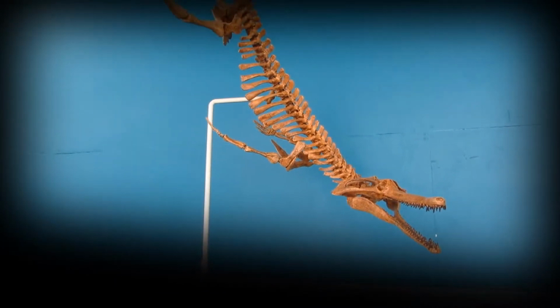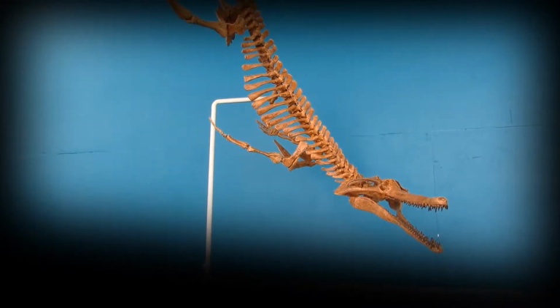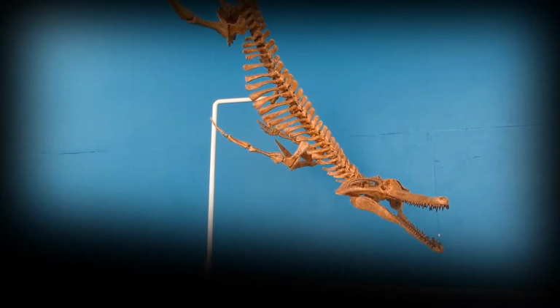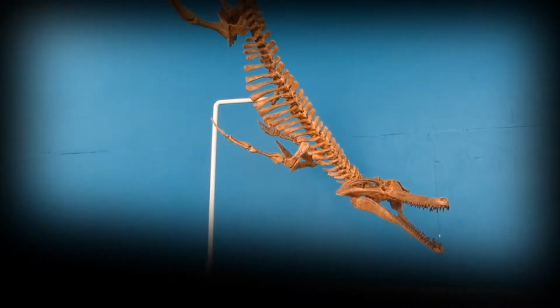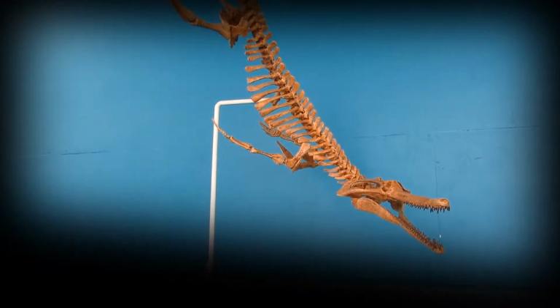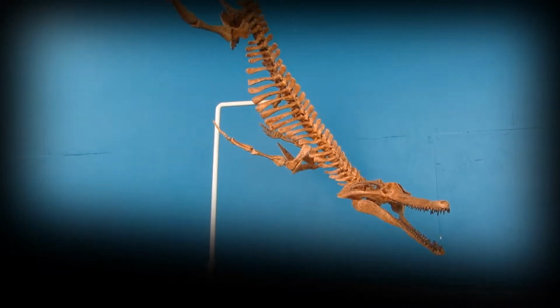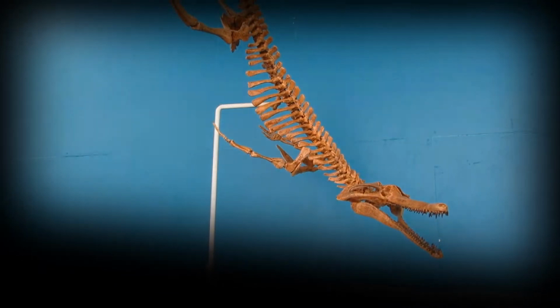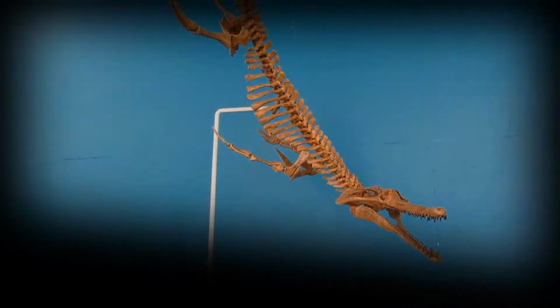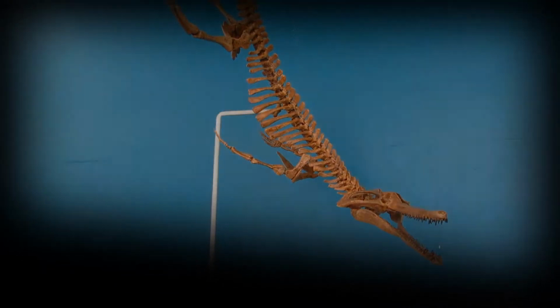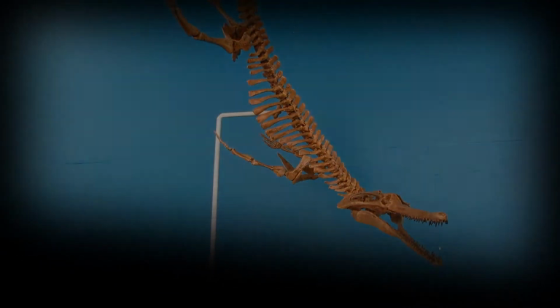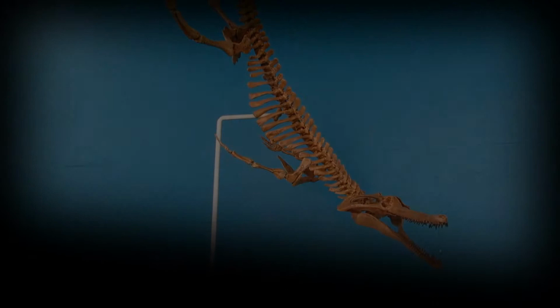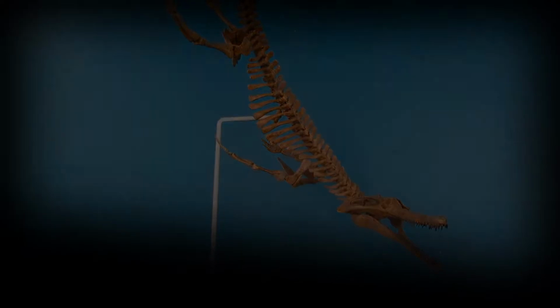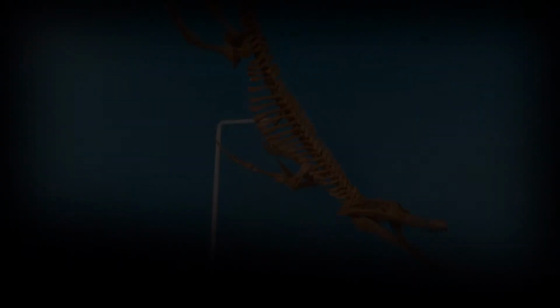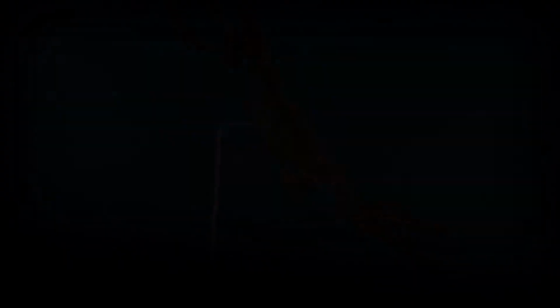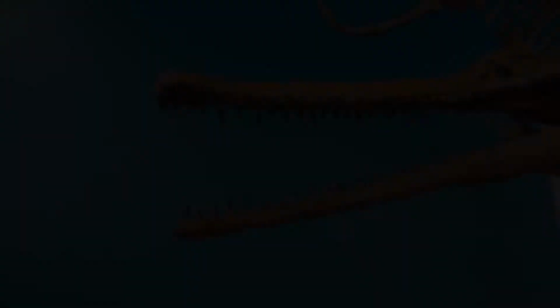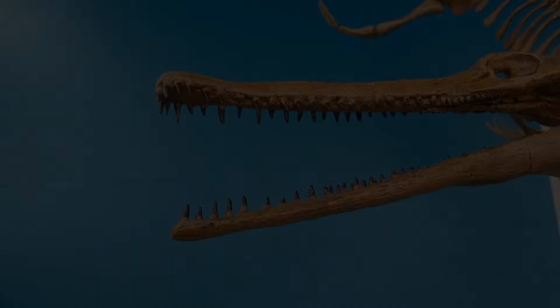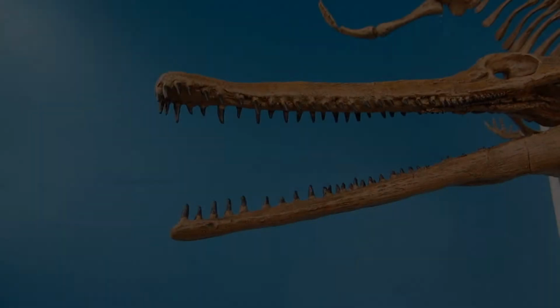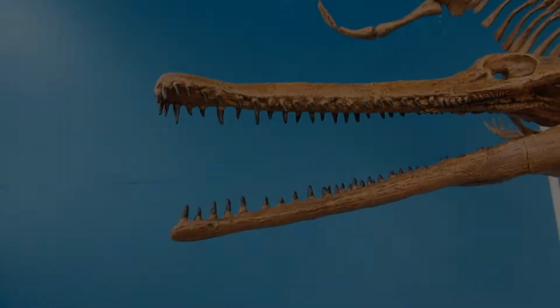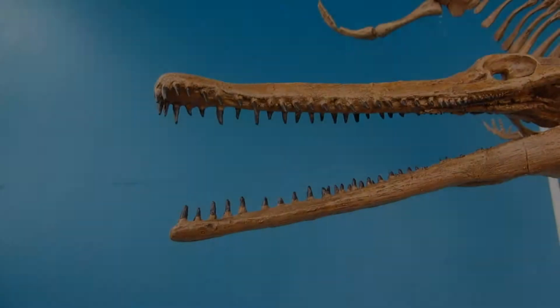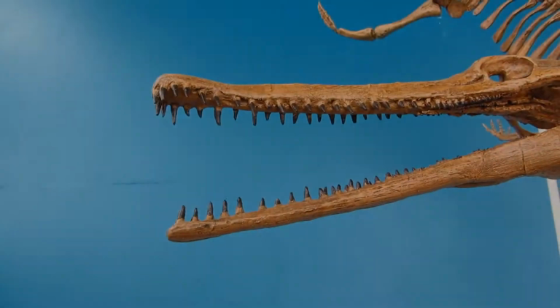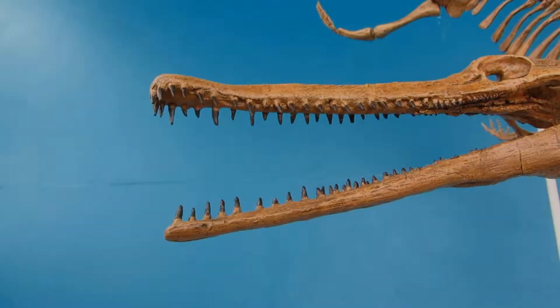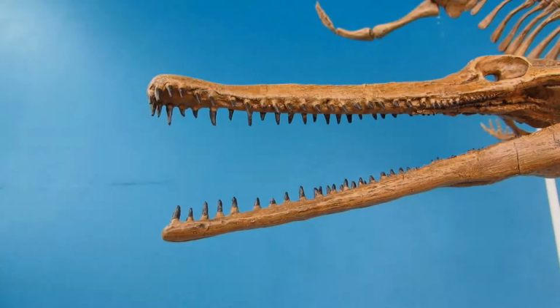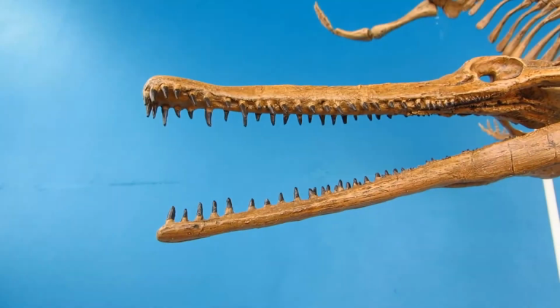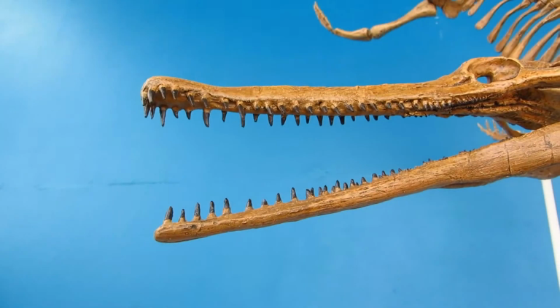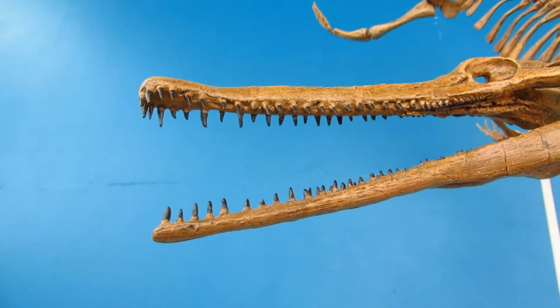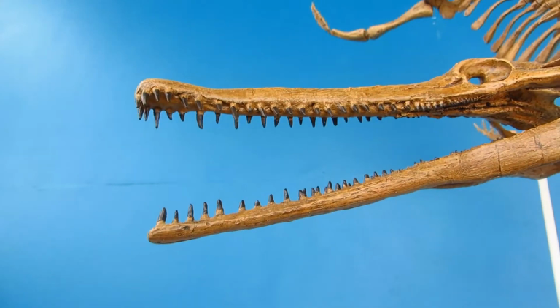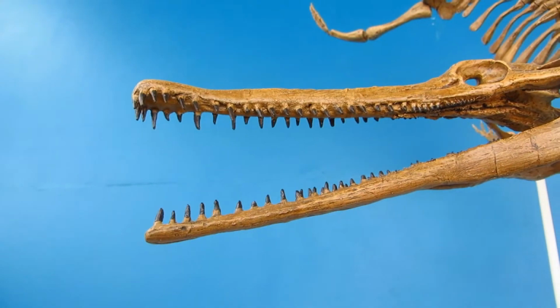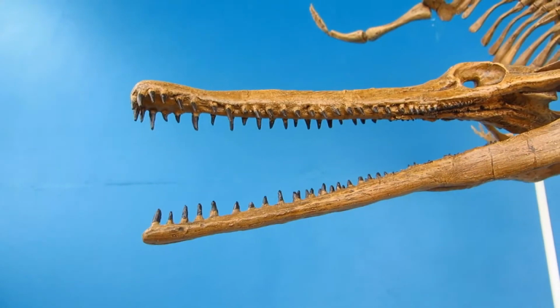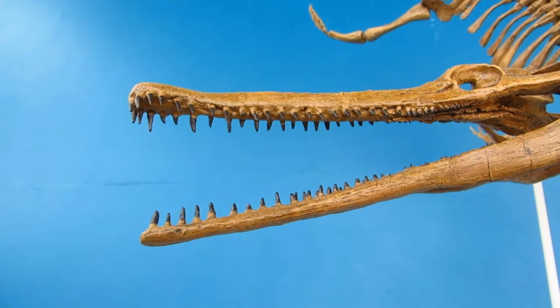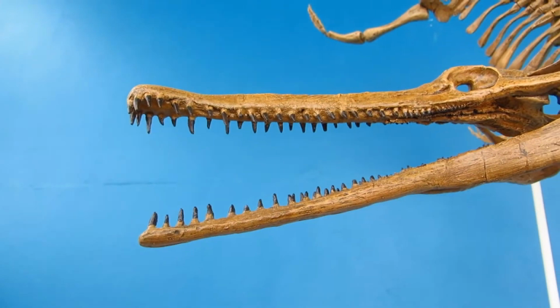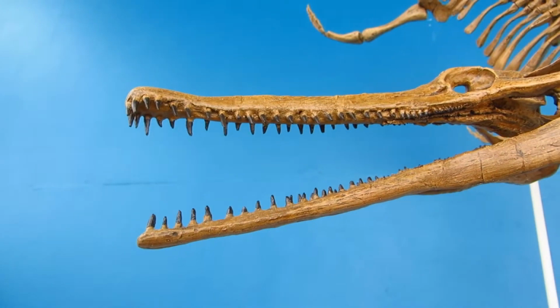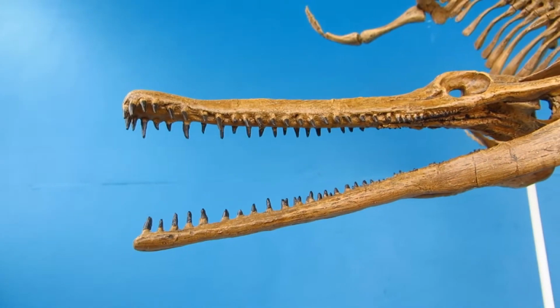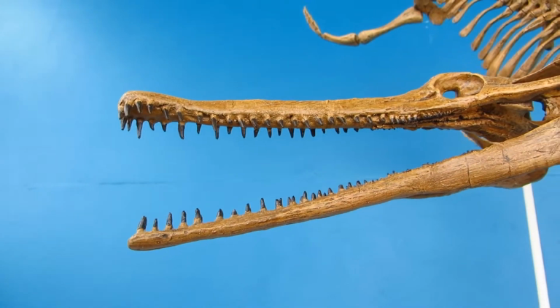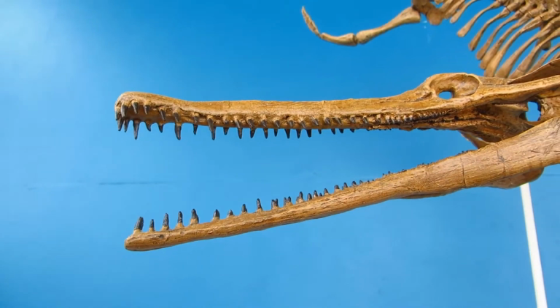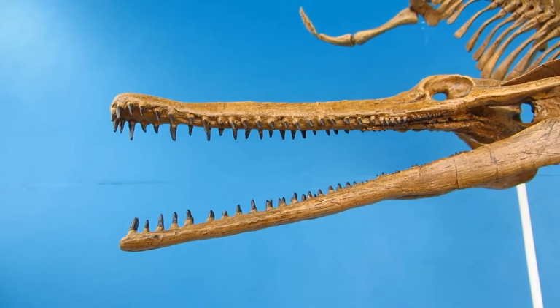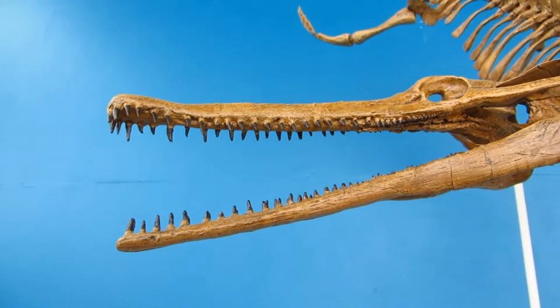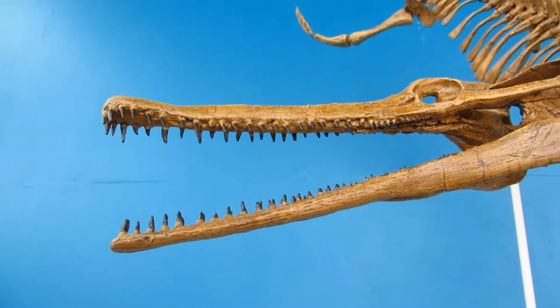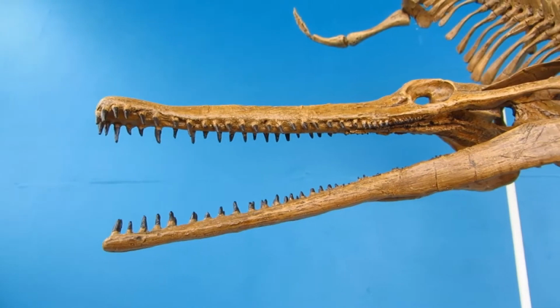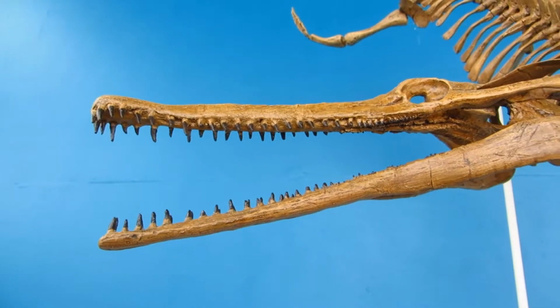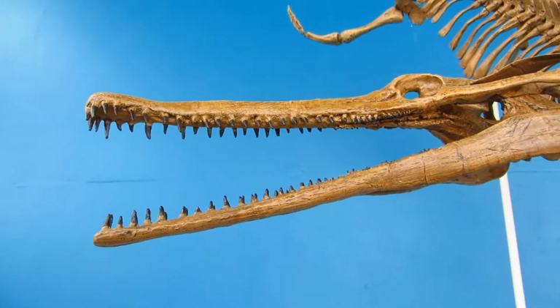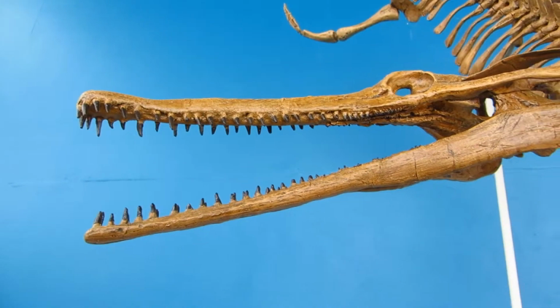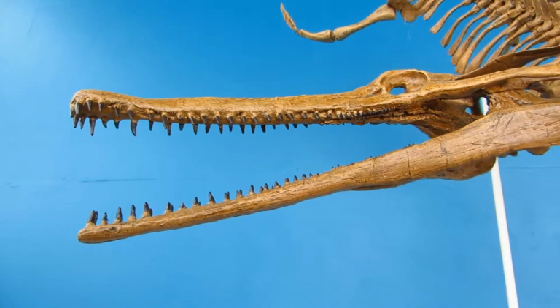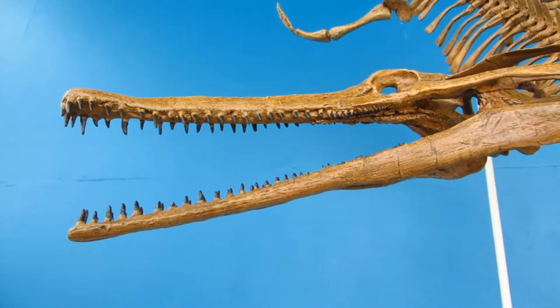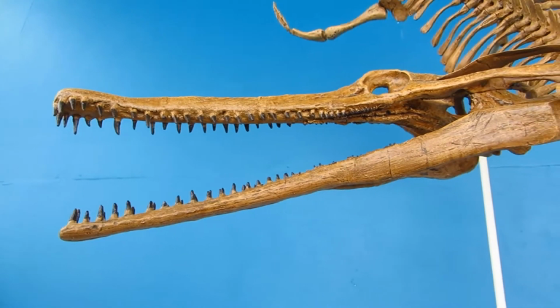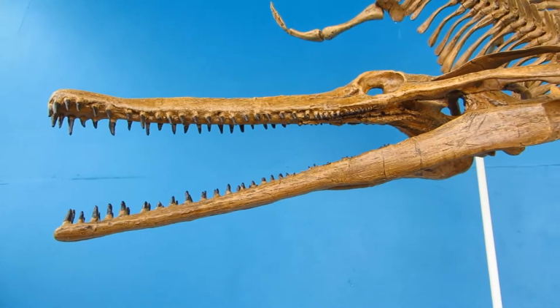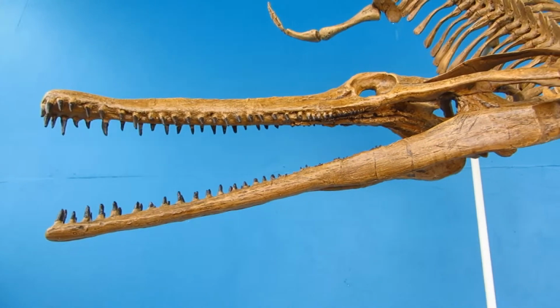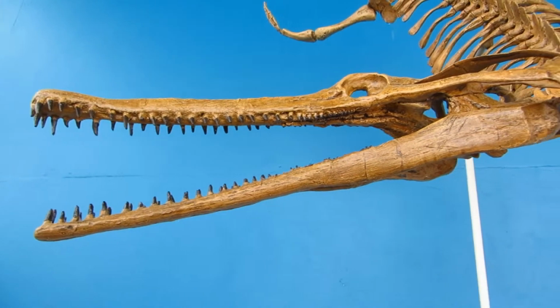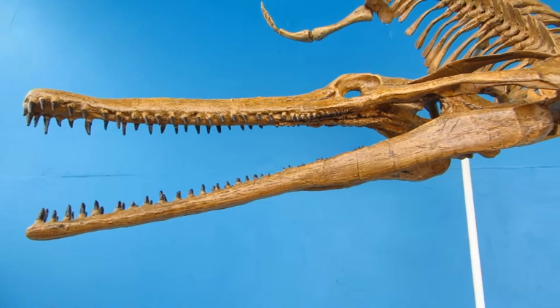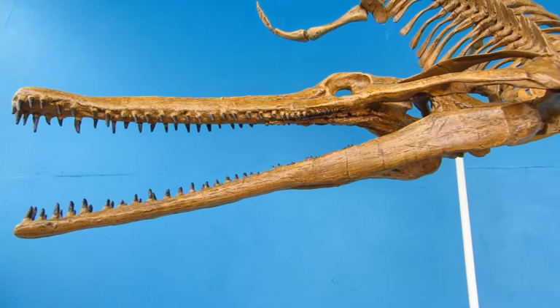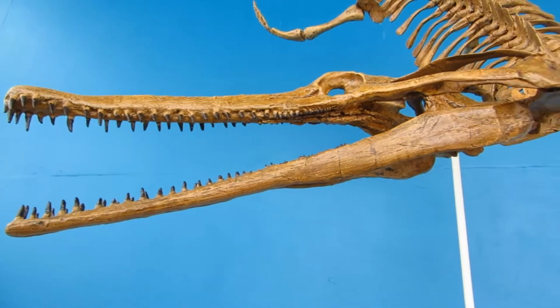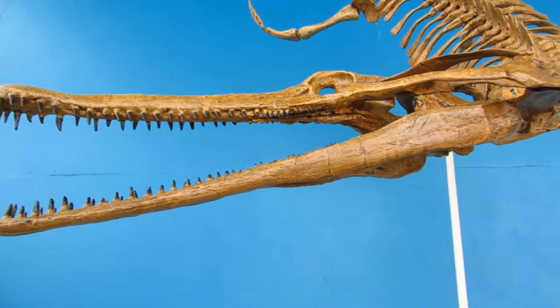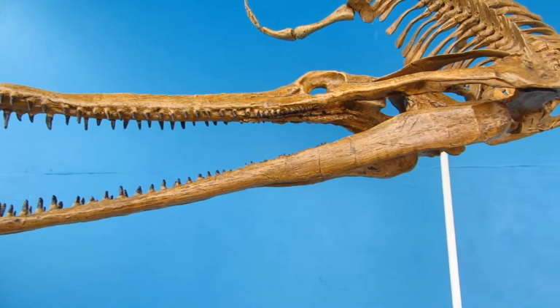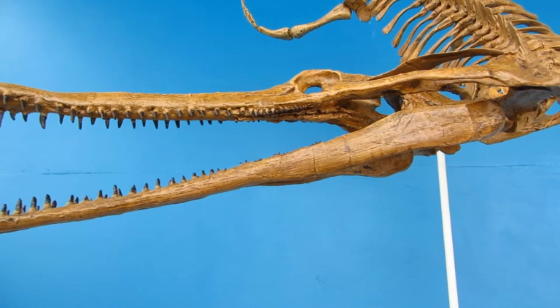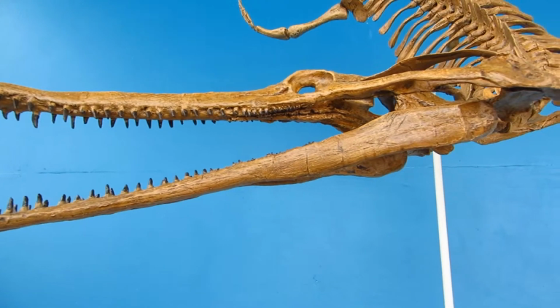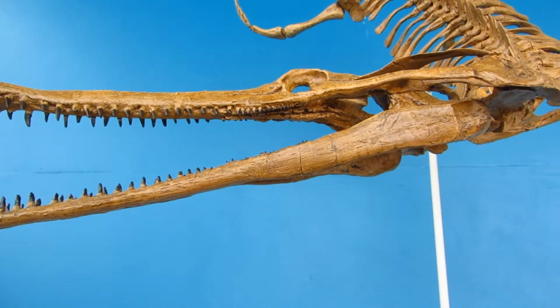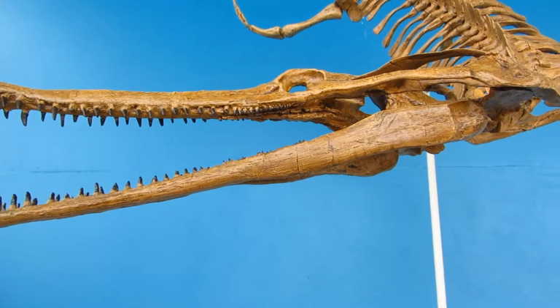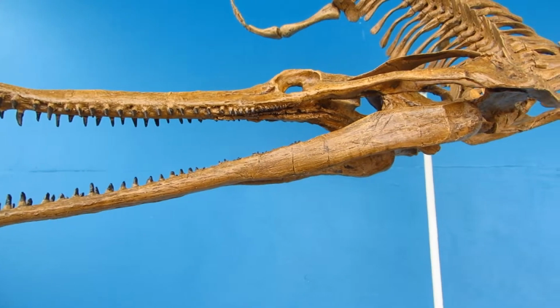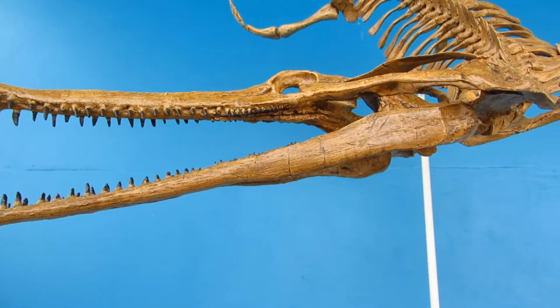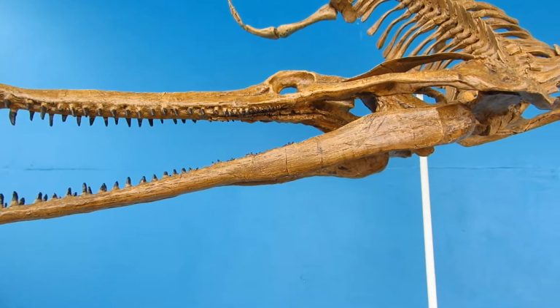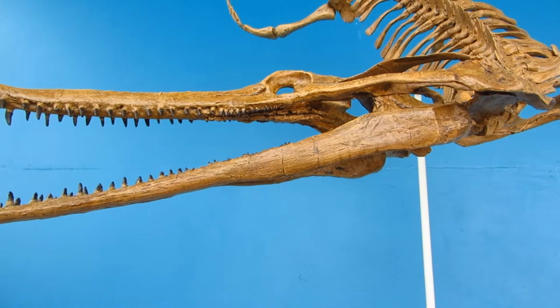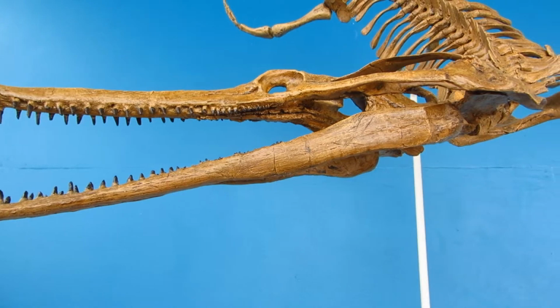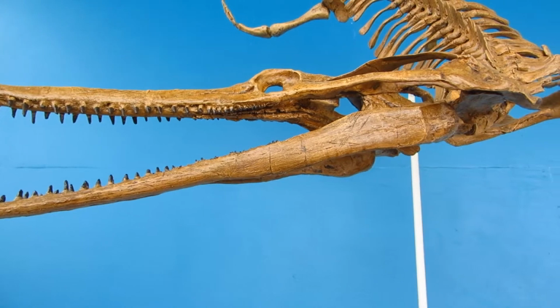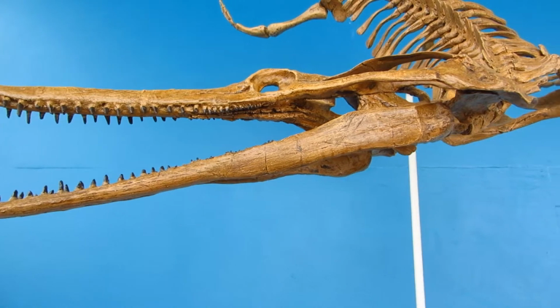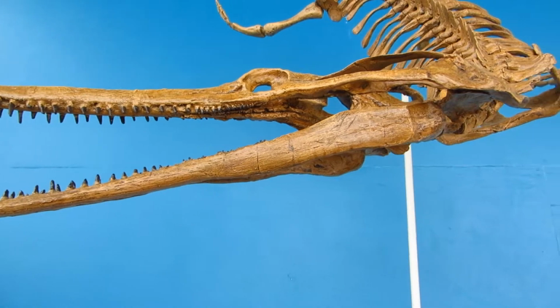Our replicas of Champsosaurus laramiensis, for example, can enrich your dinosaur exhibit or really tie a room together.